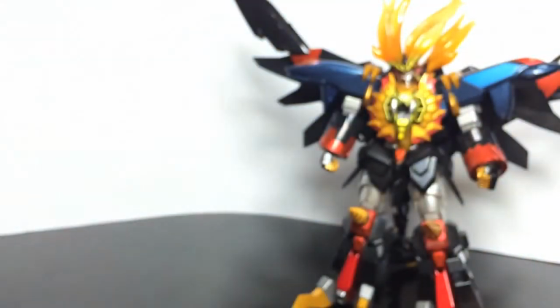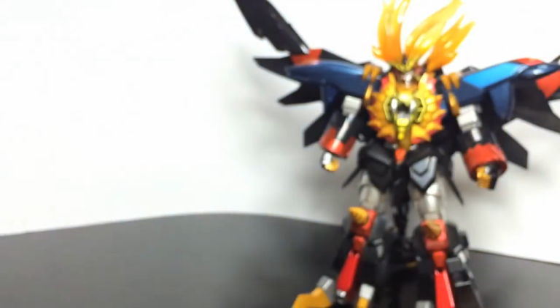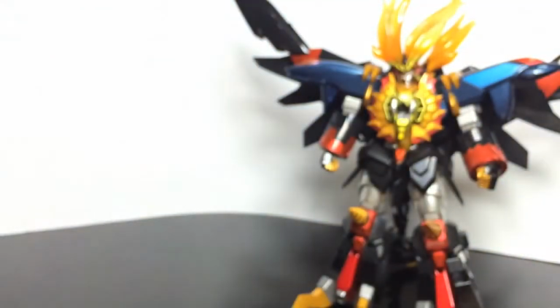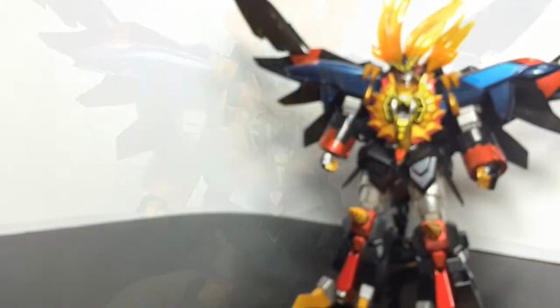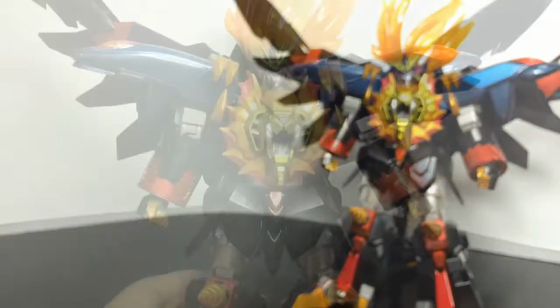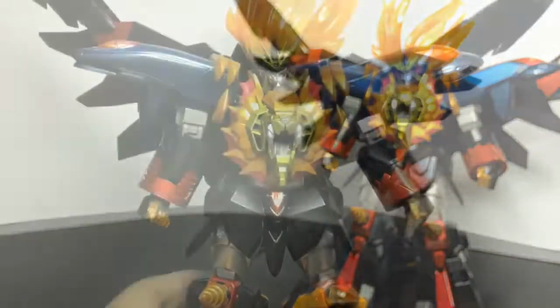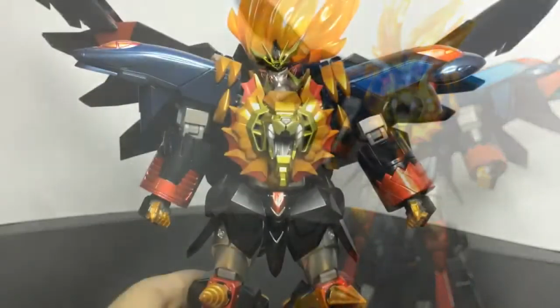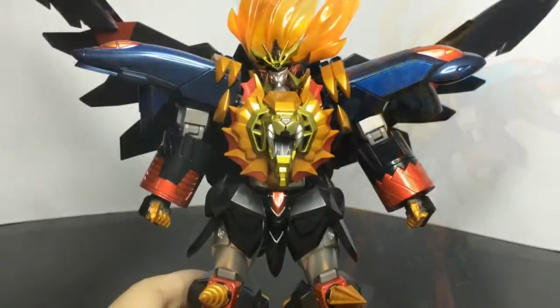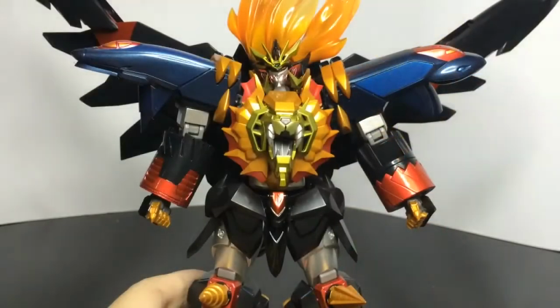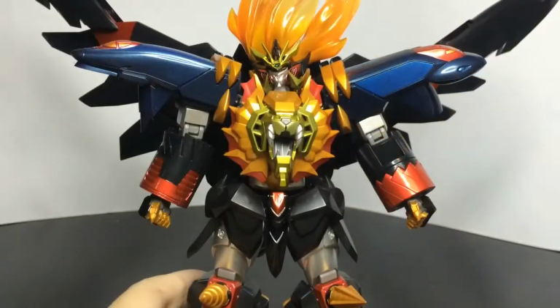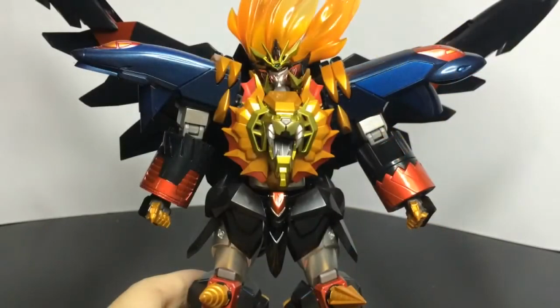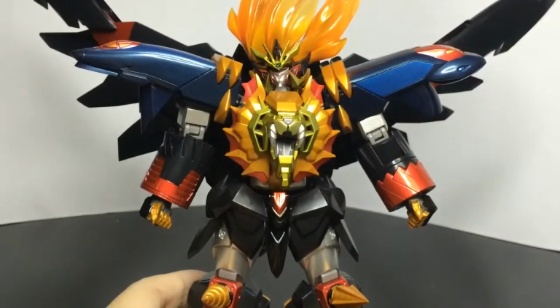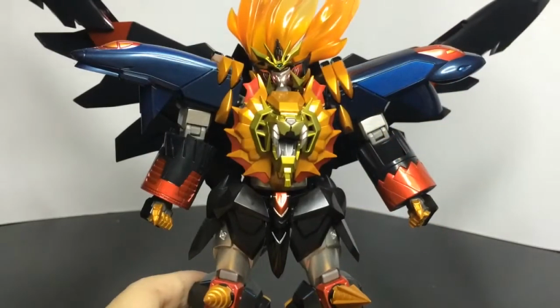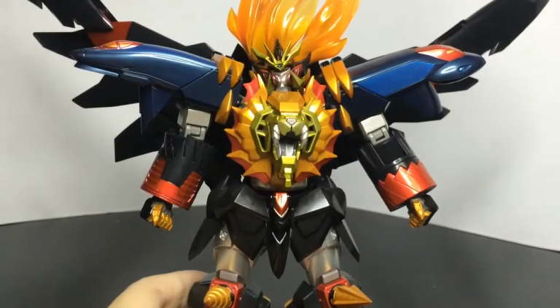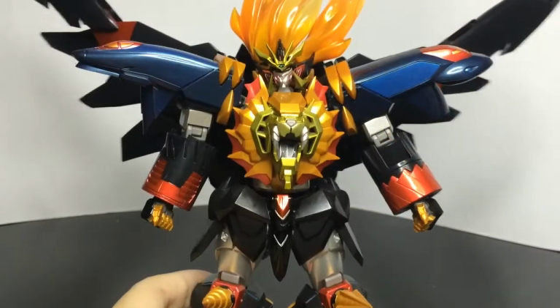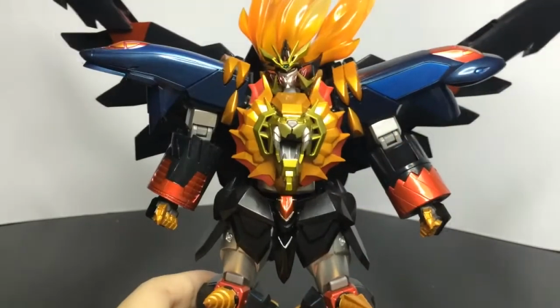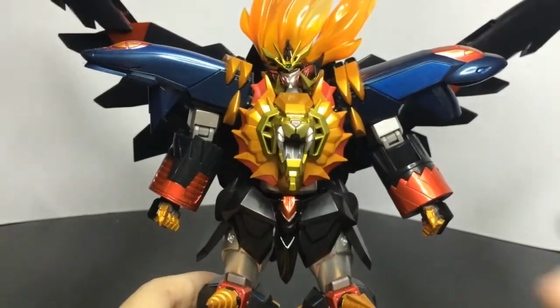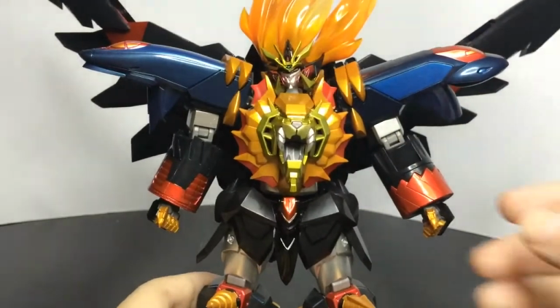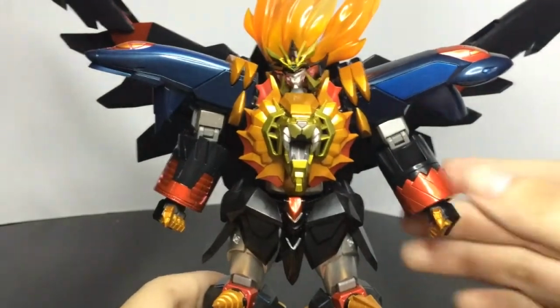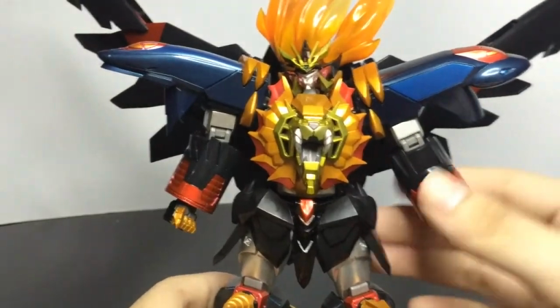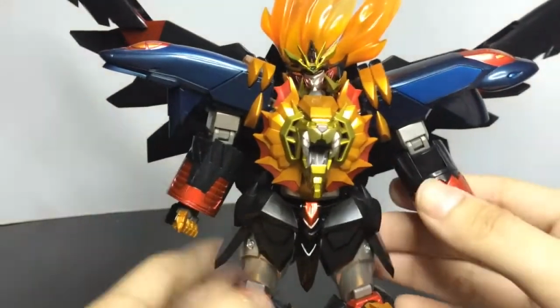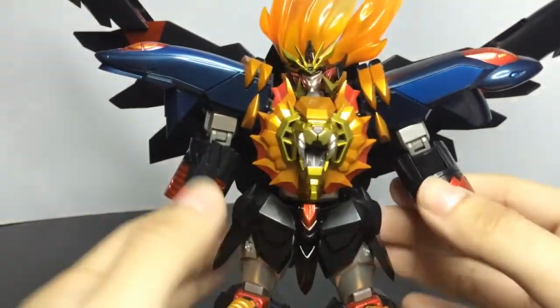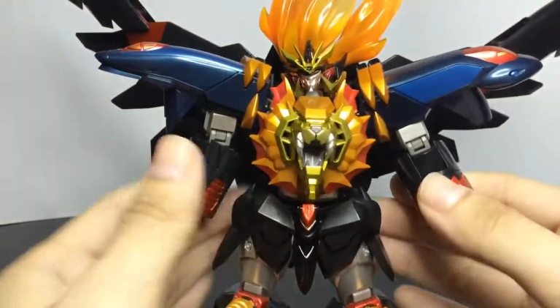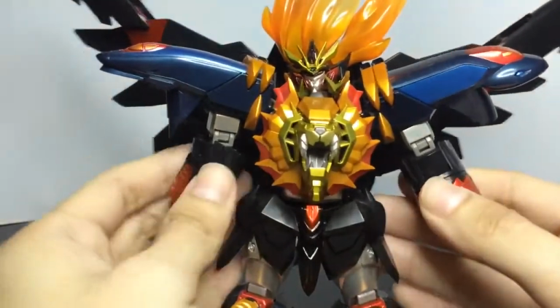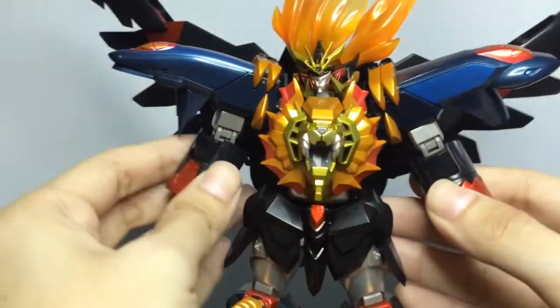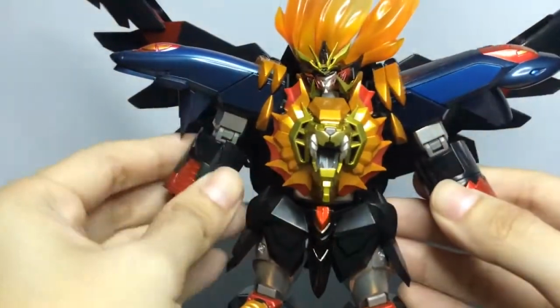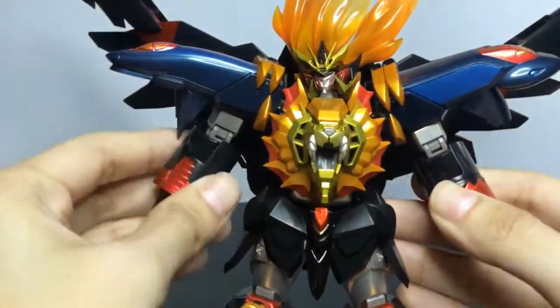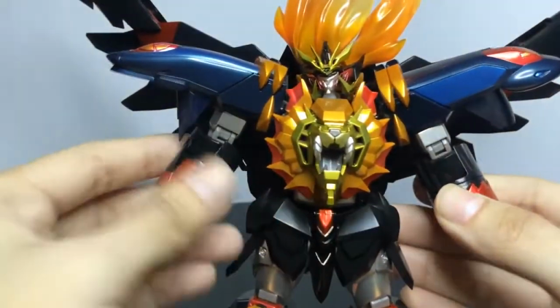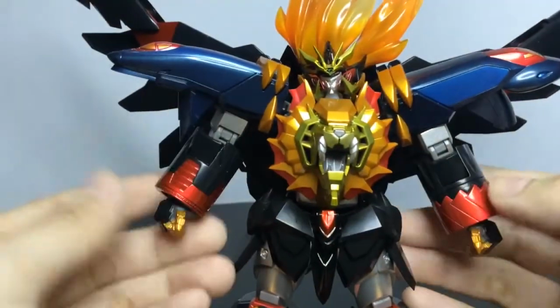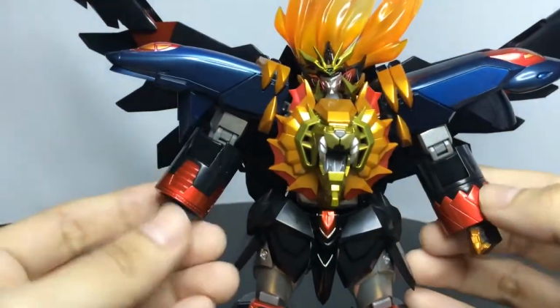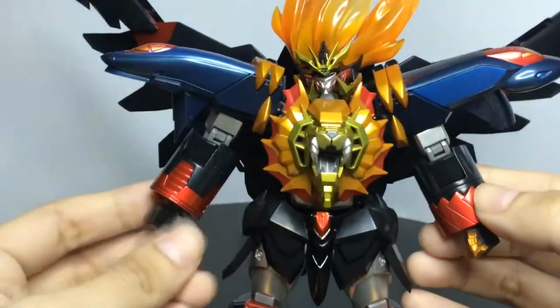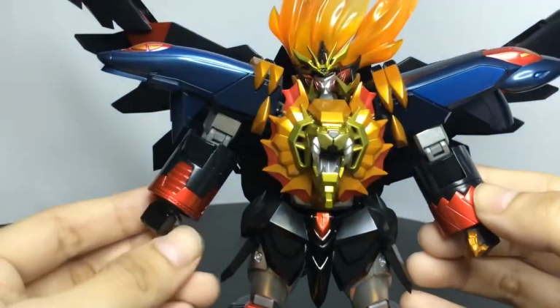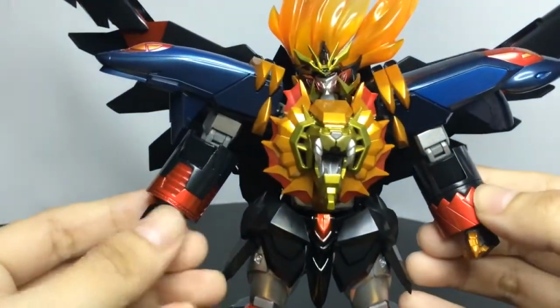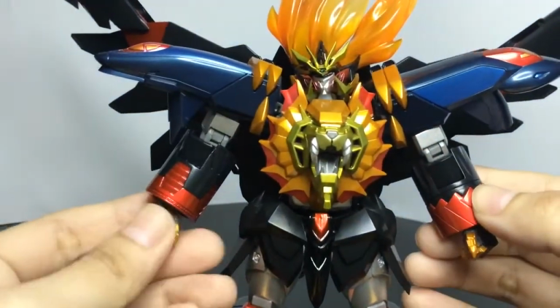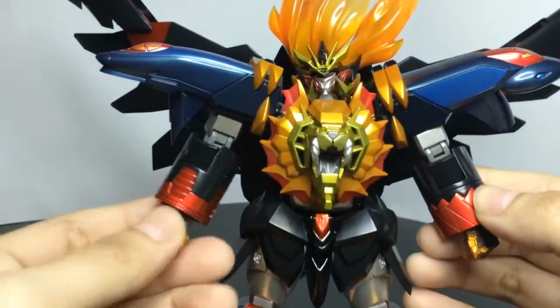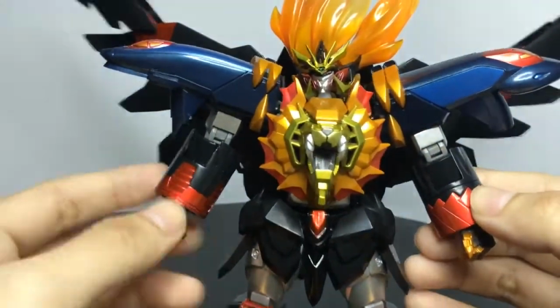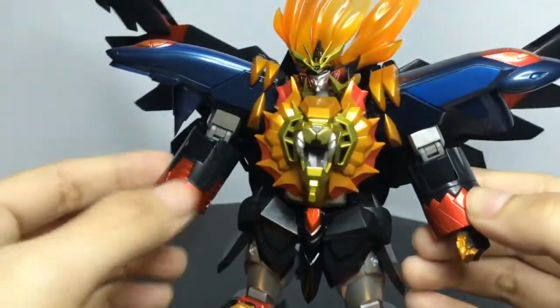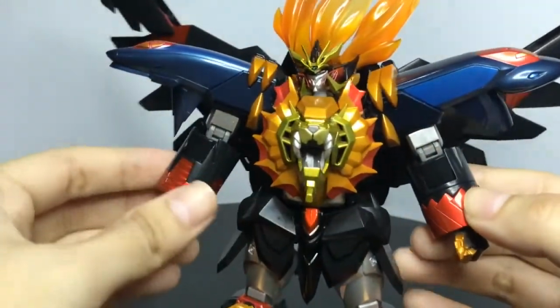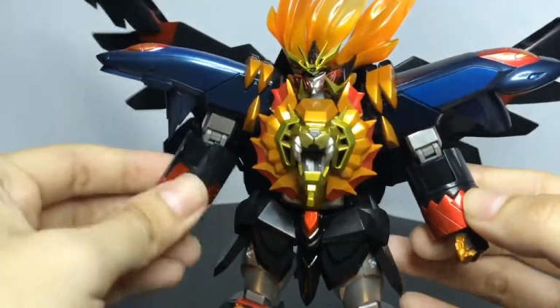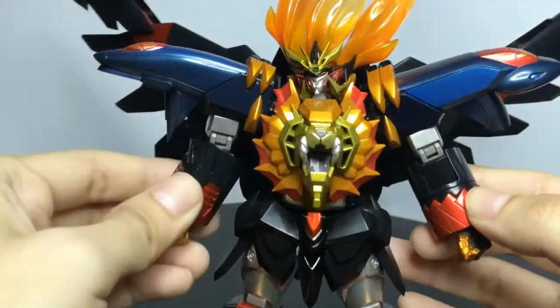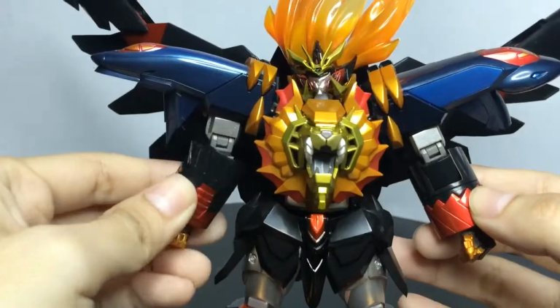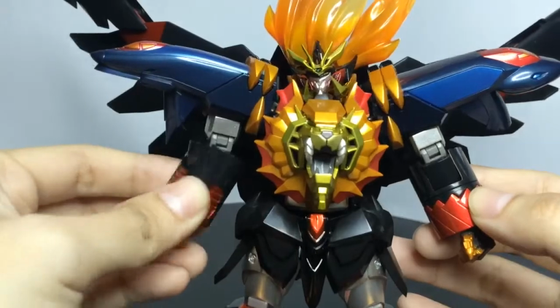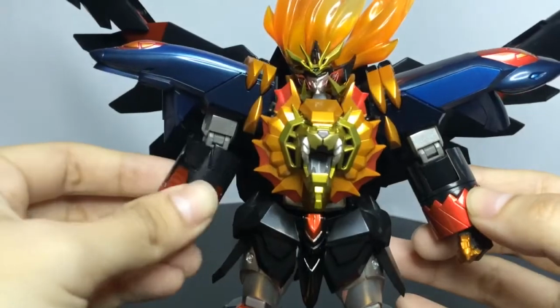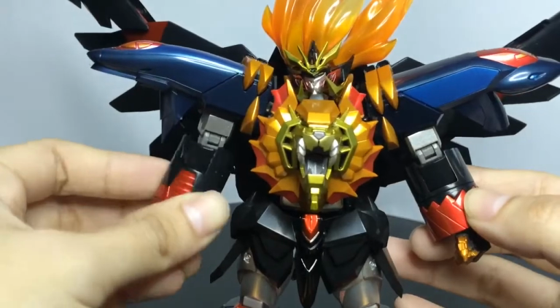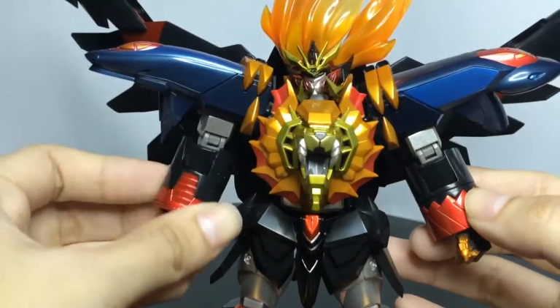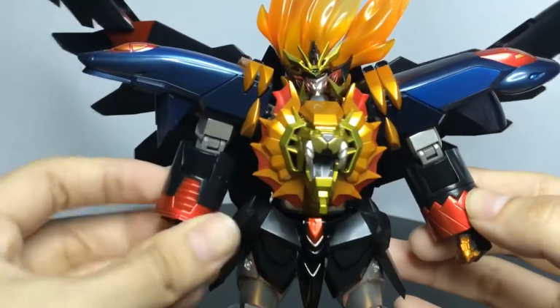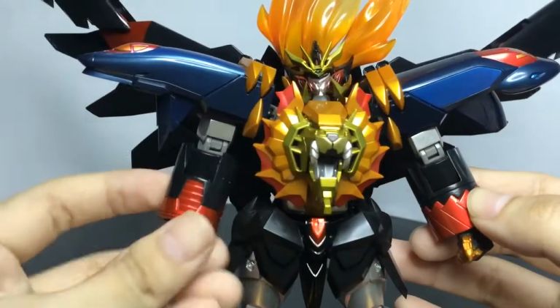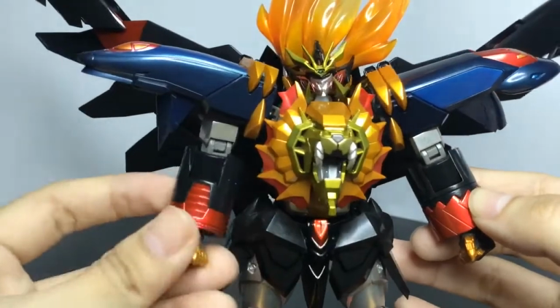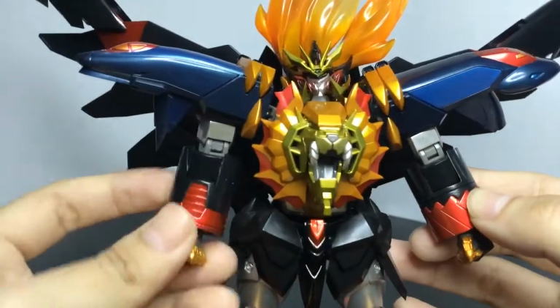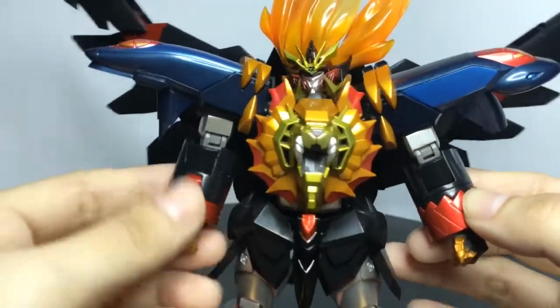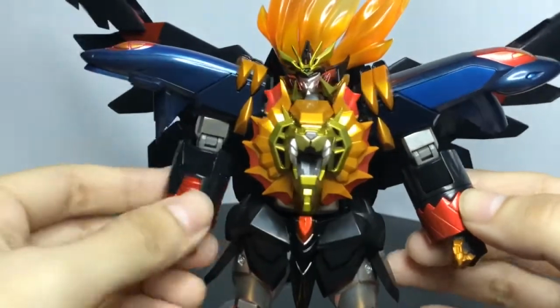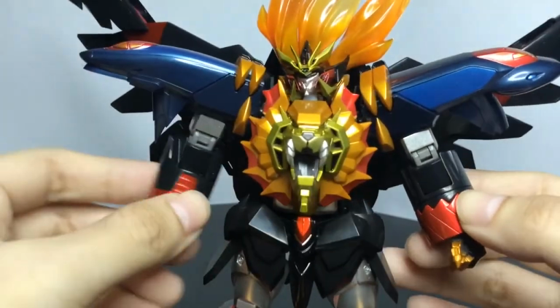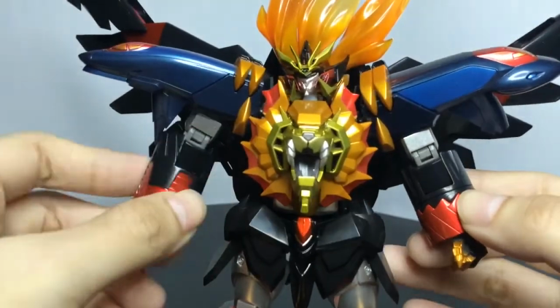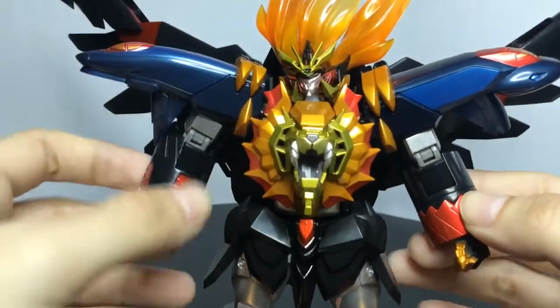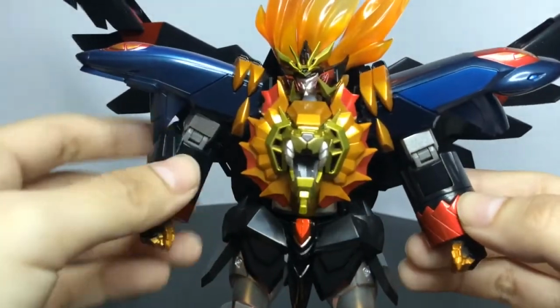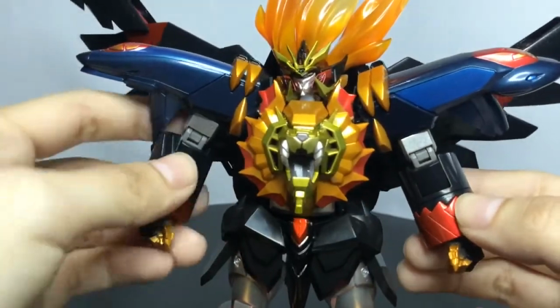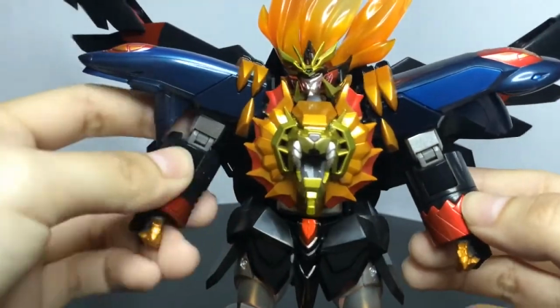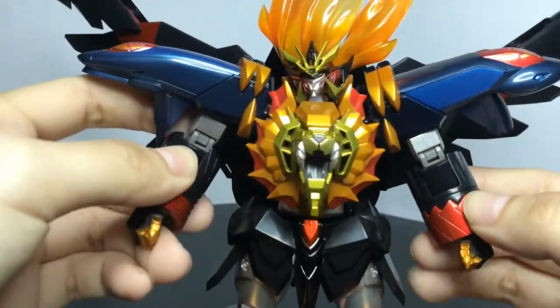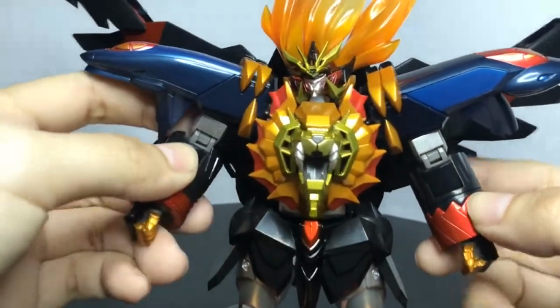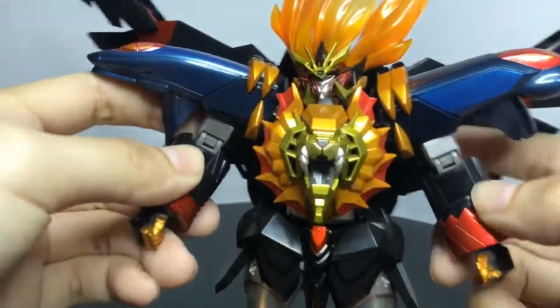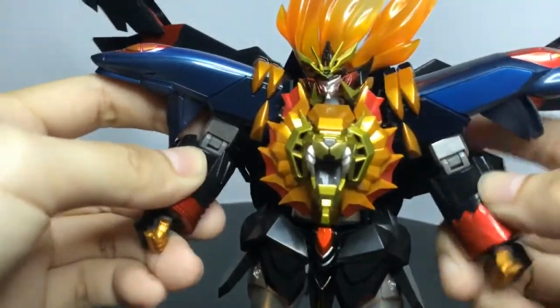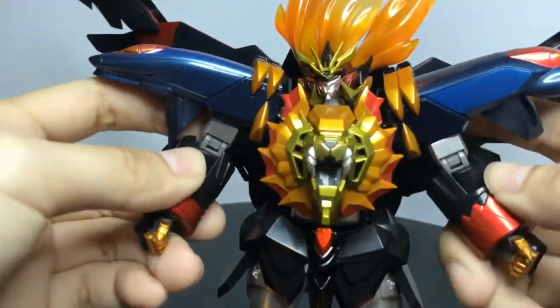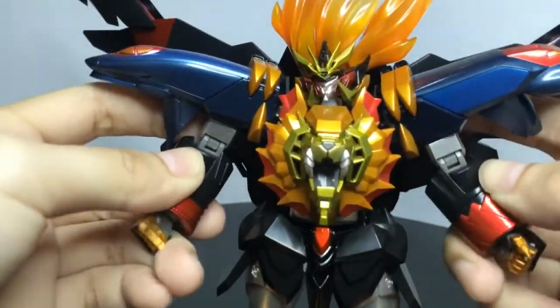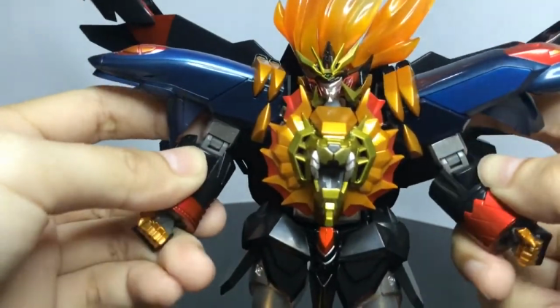Next, we are going to attach the accessories and take a look at the weapons.